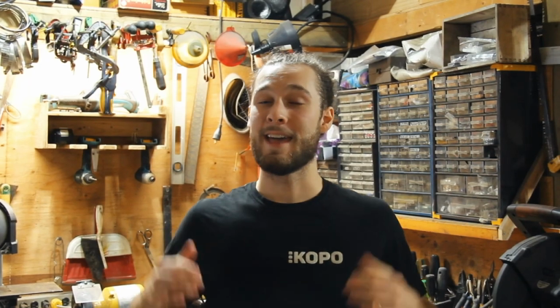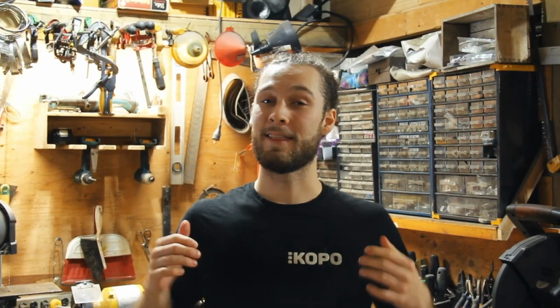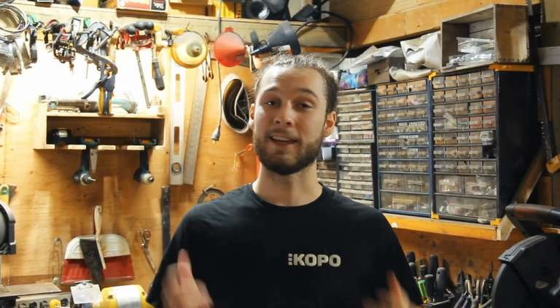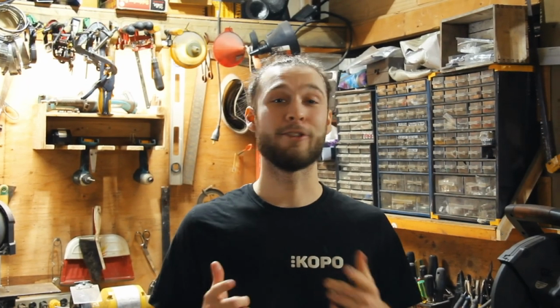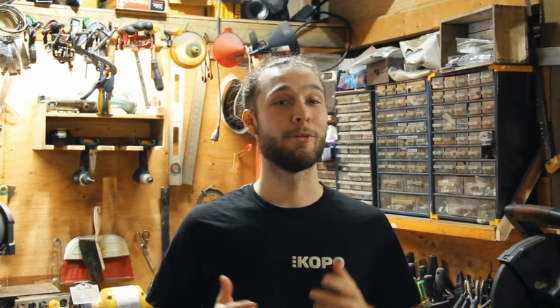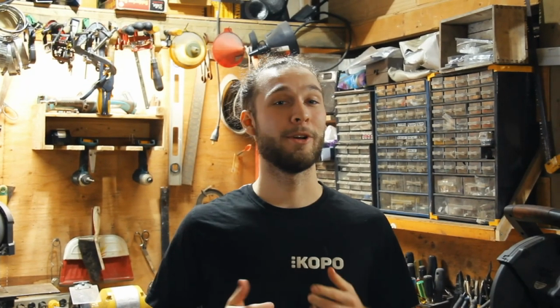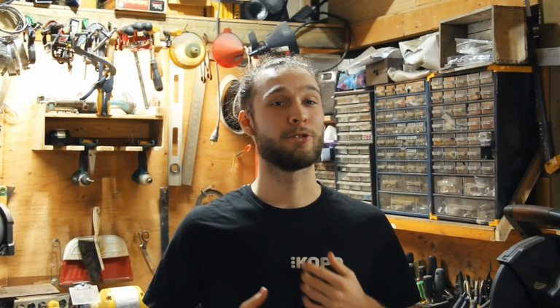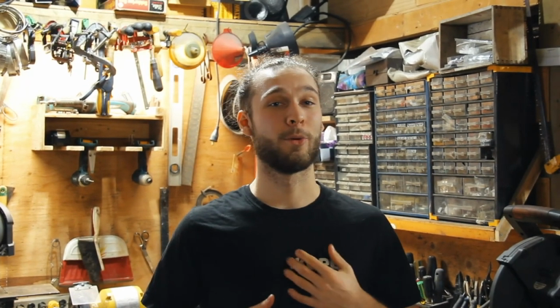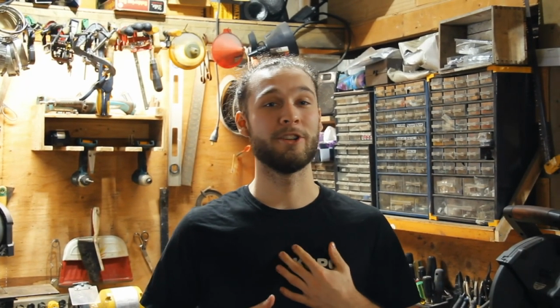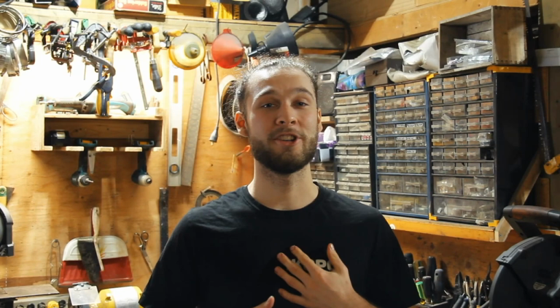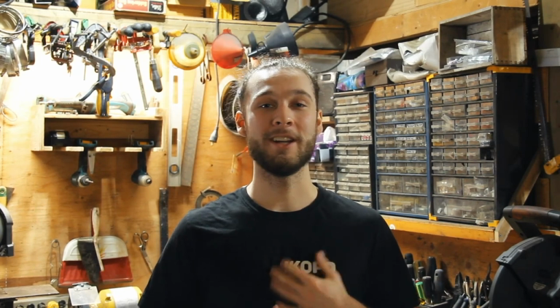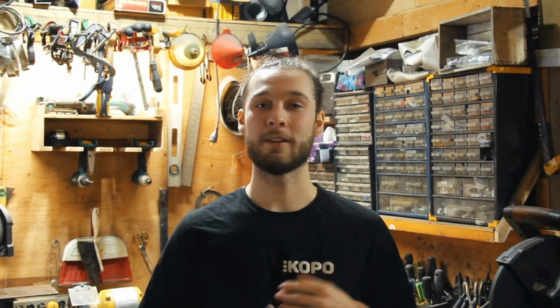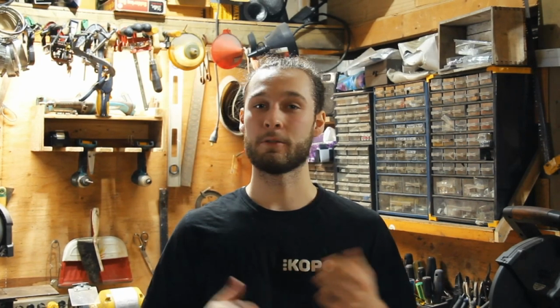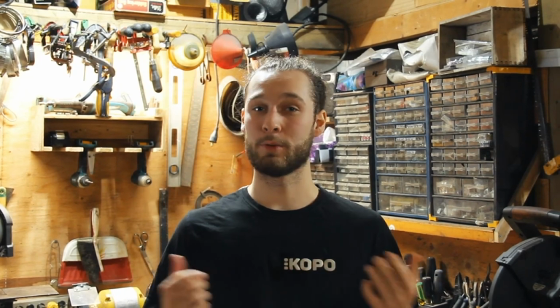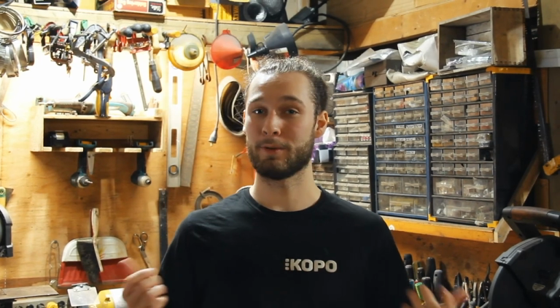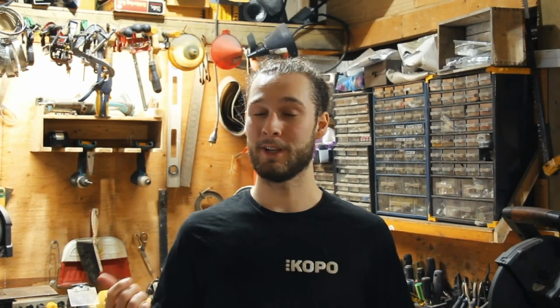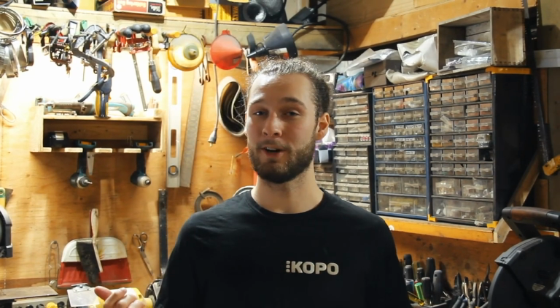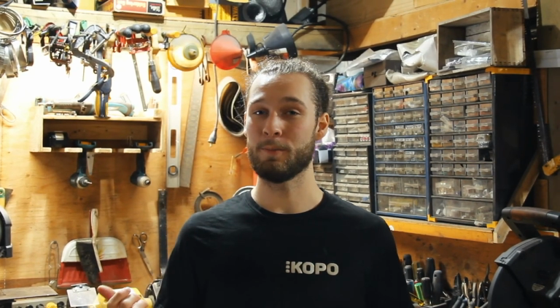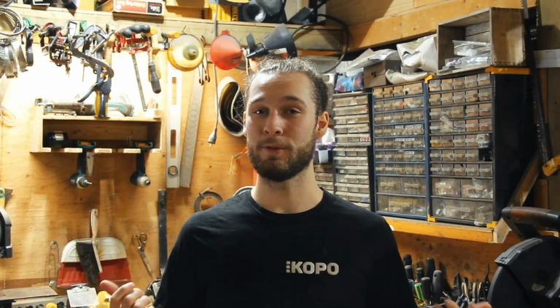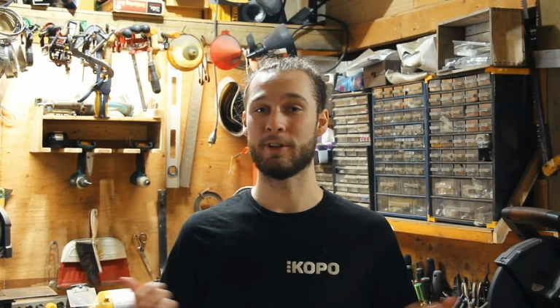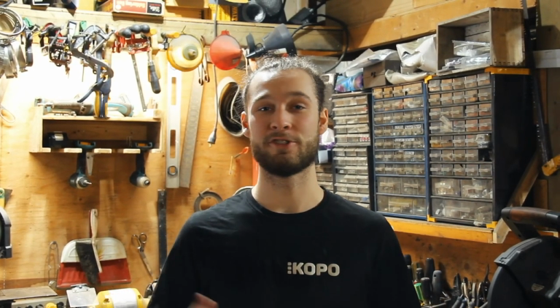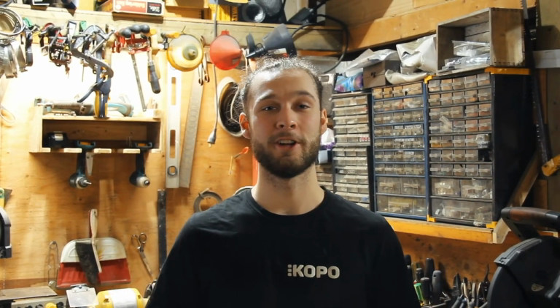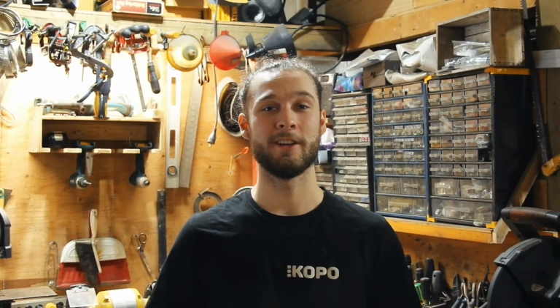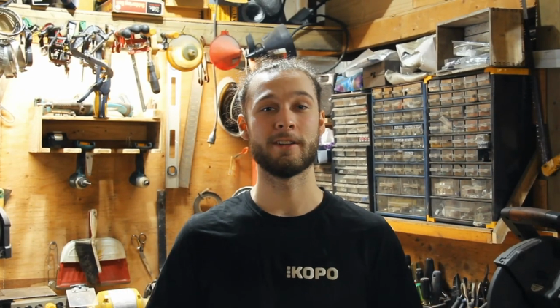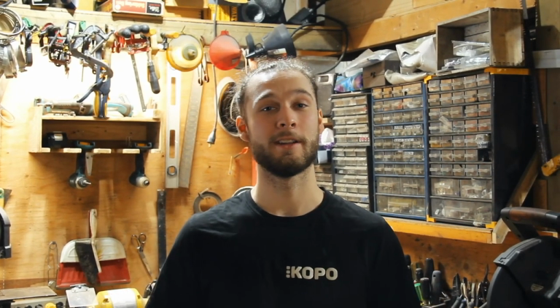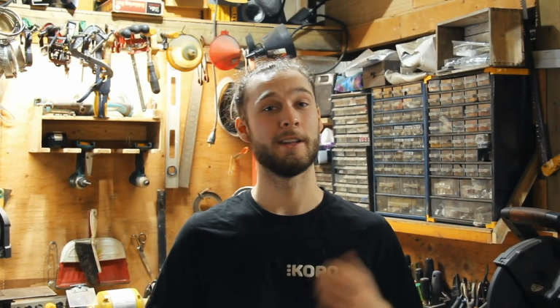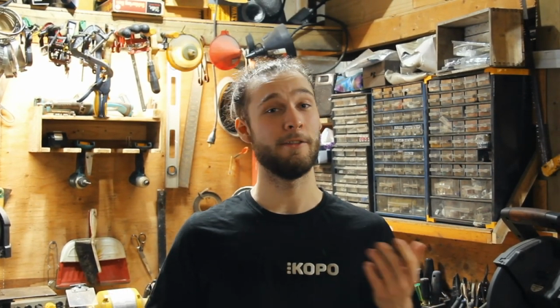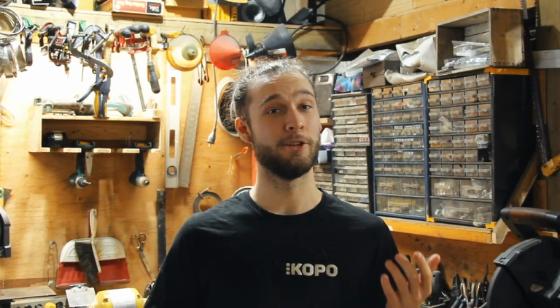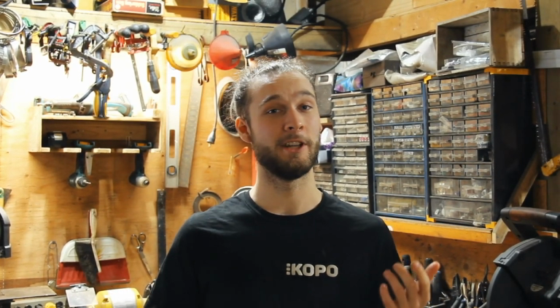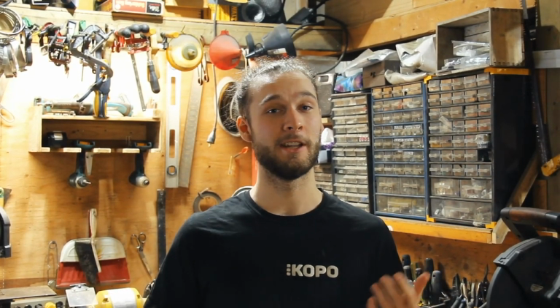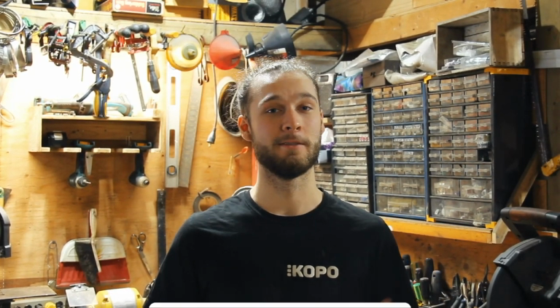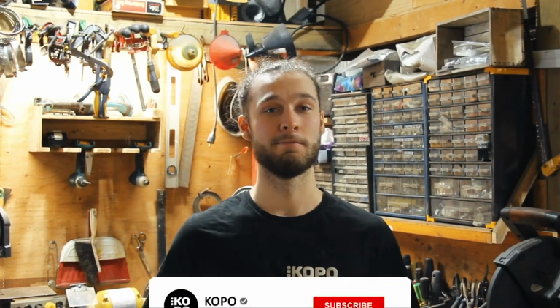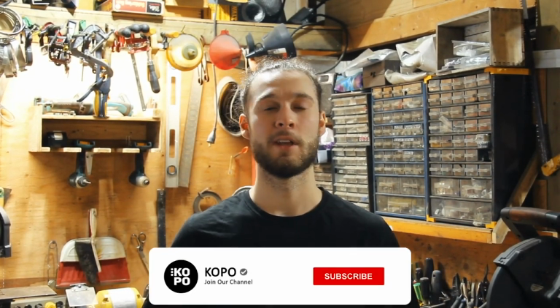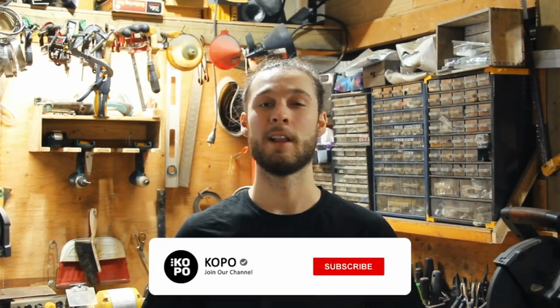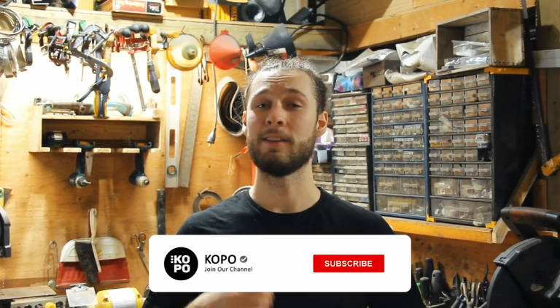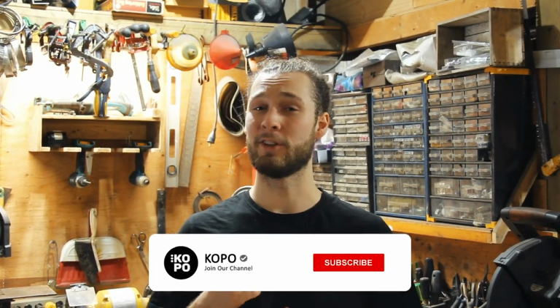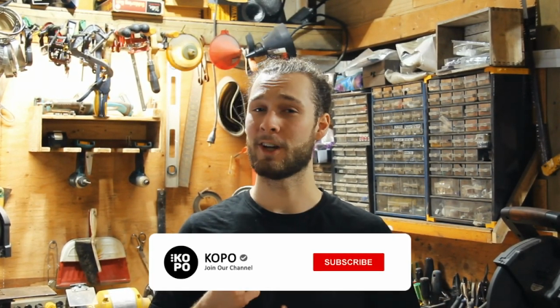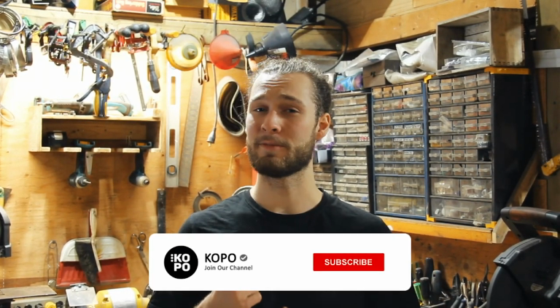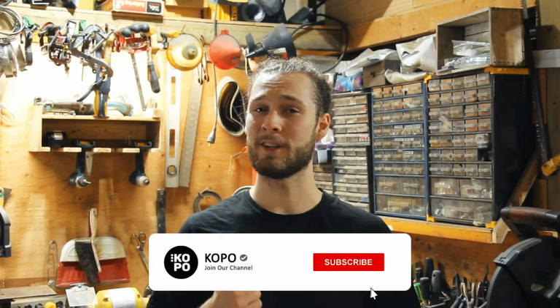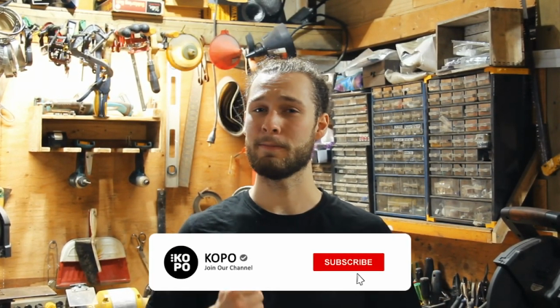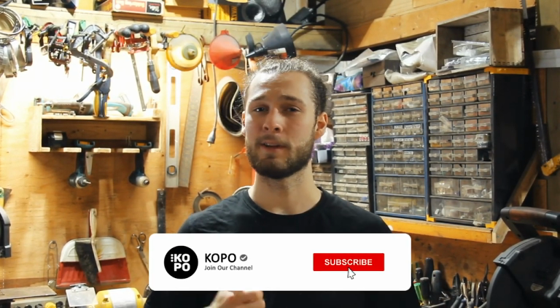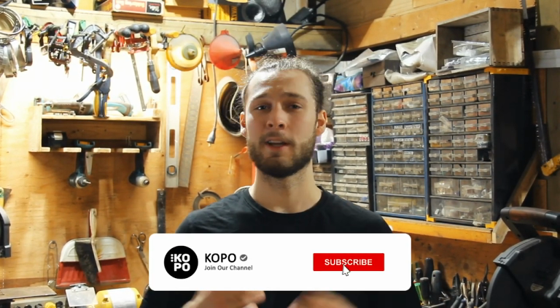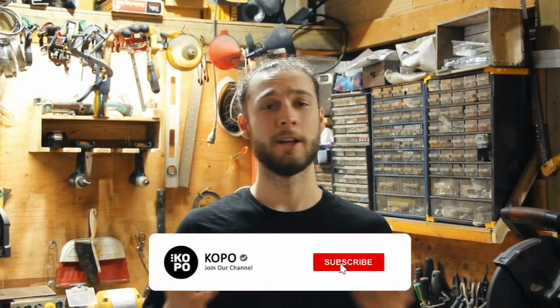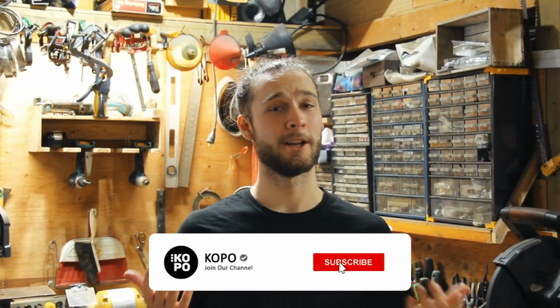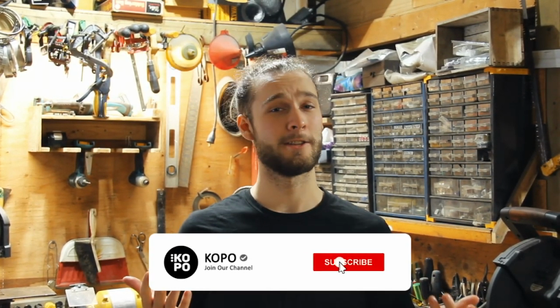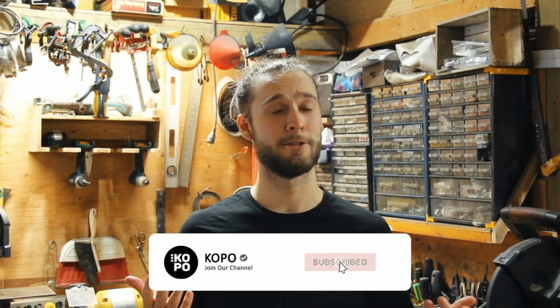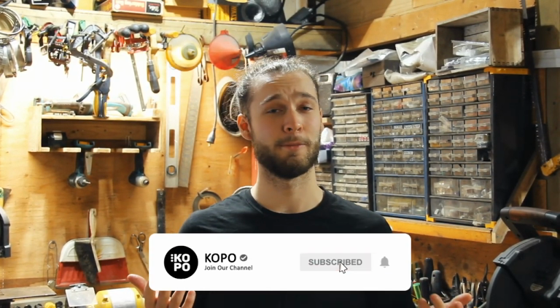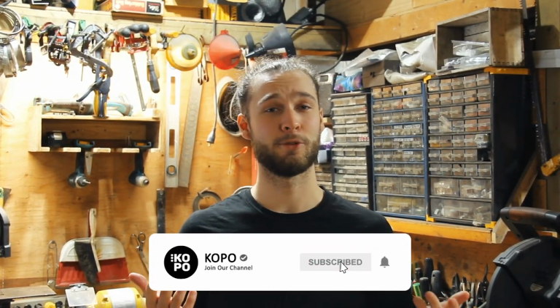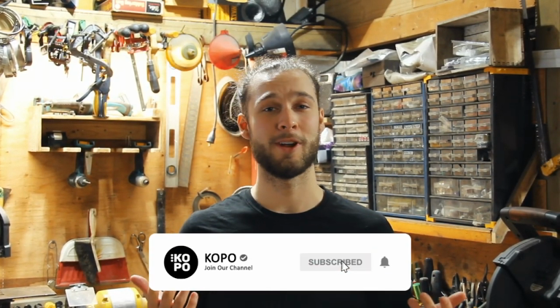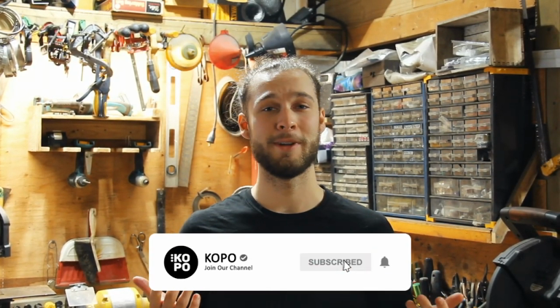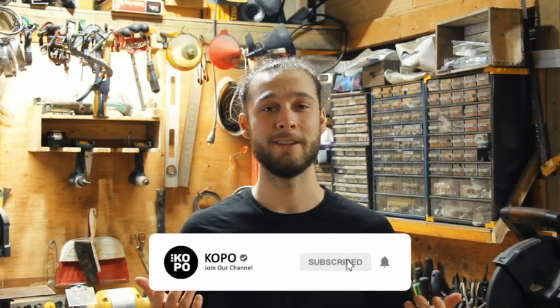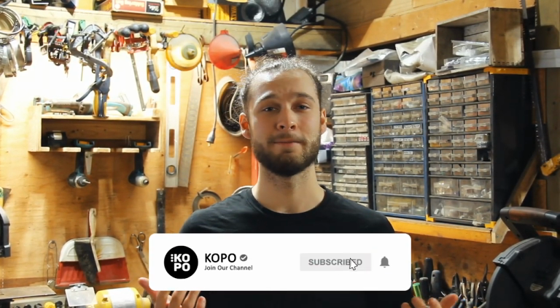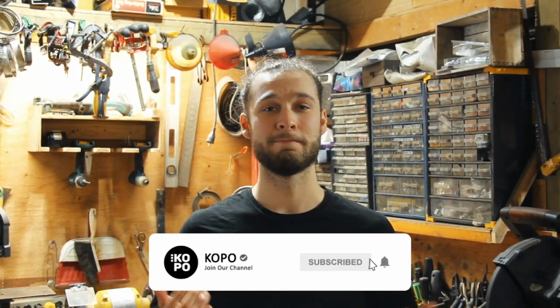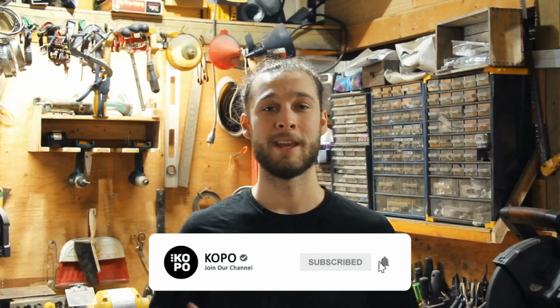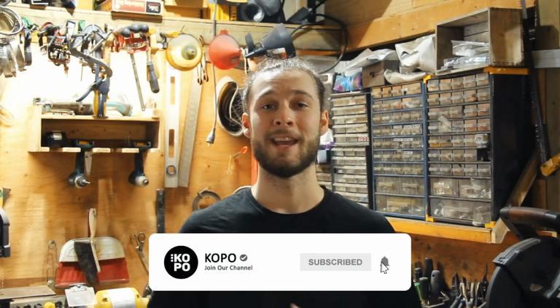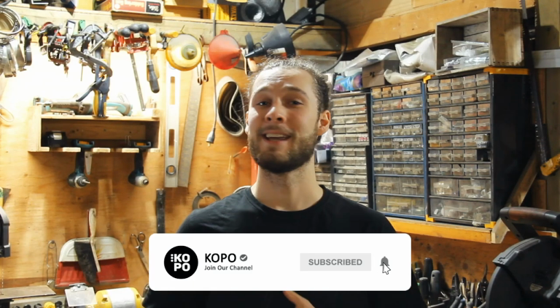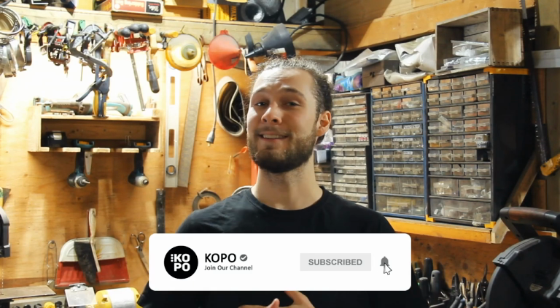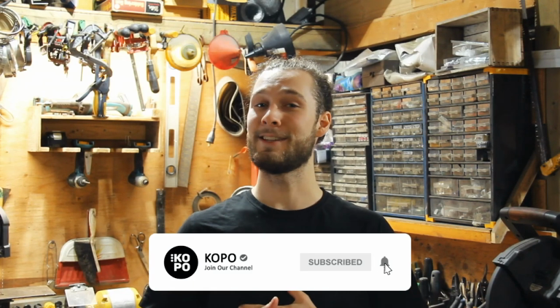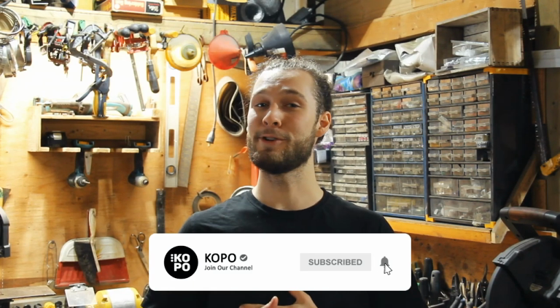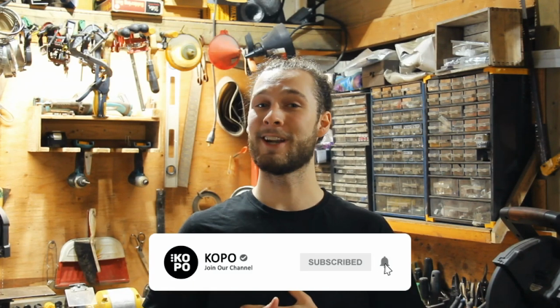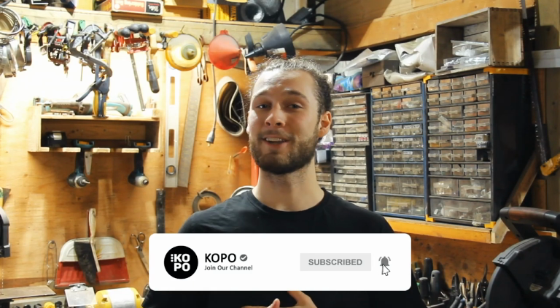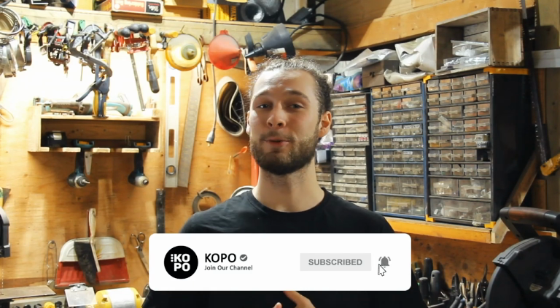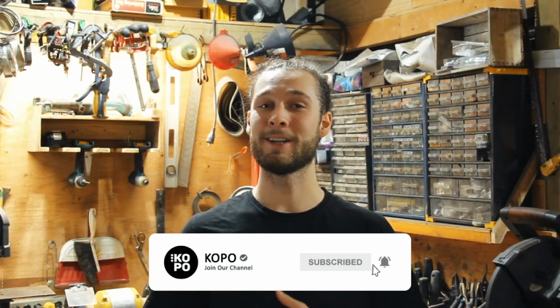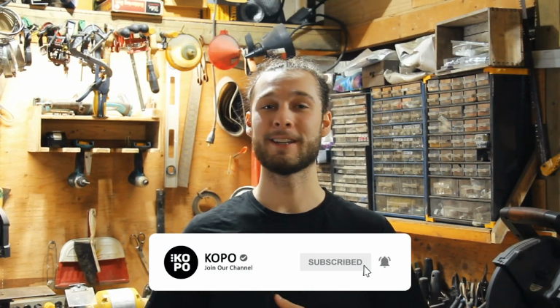Thank you very much for watching. We really hope you enjoyed. If you did, leave a thumbs up, consider subscribing, see you in the next one.